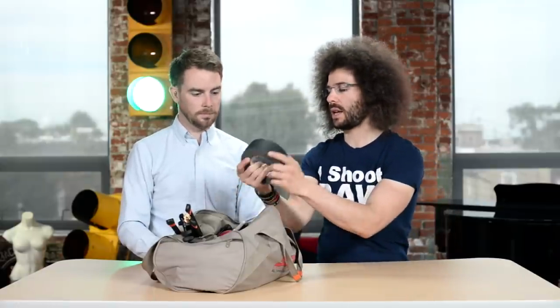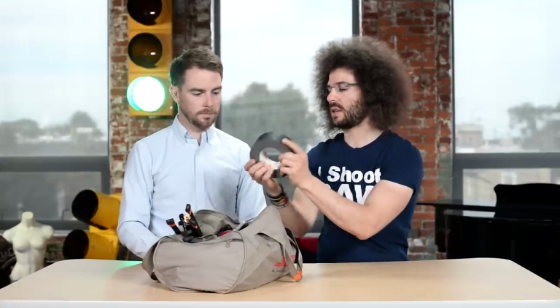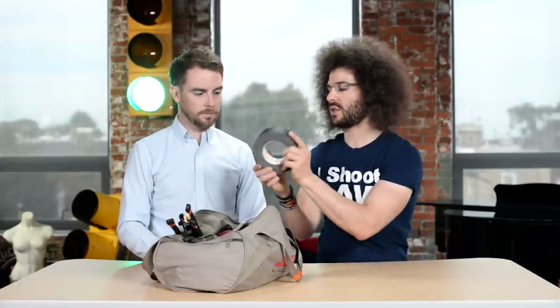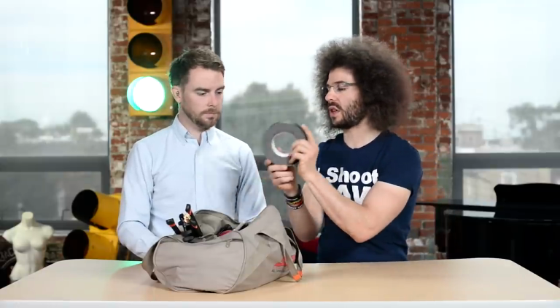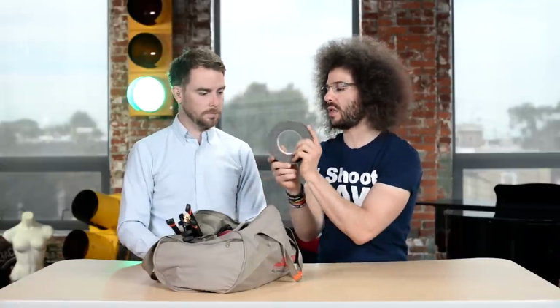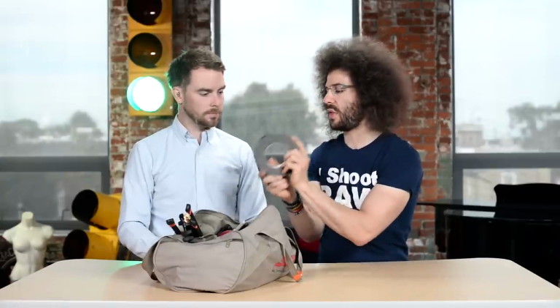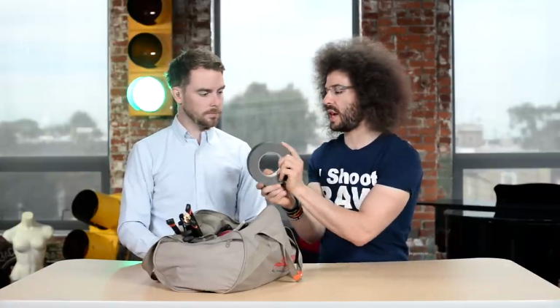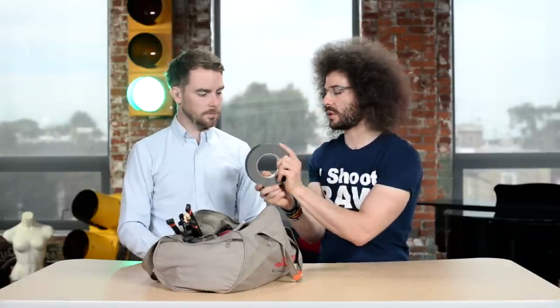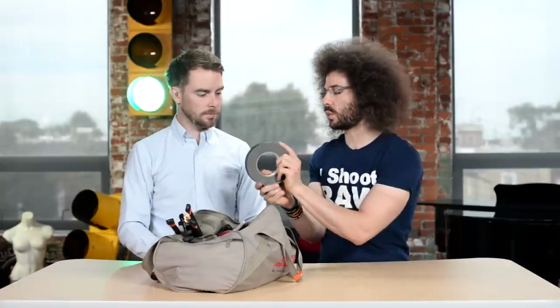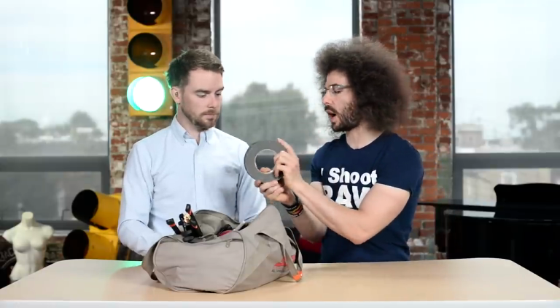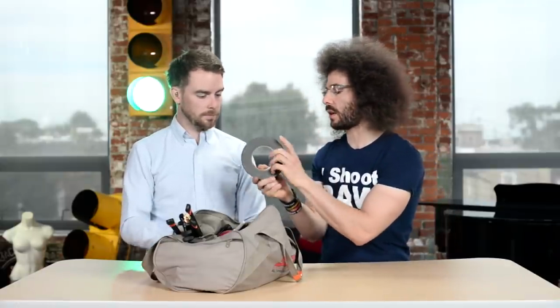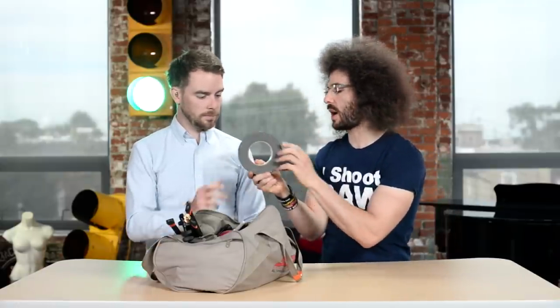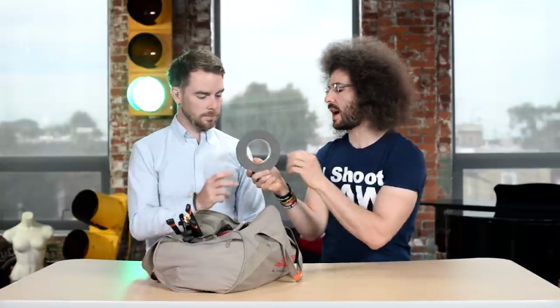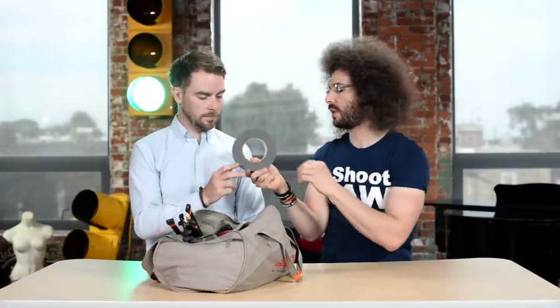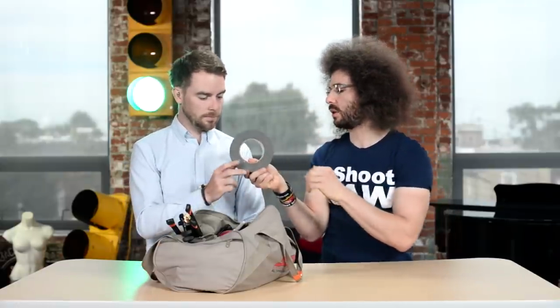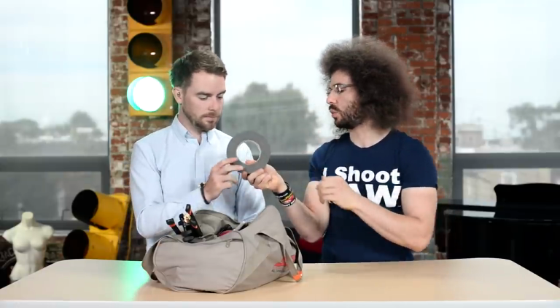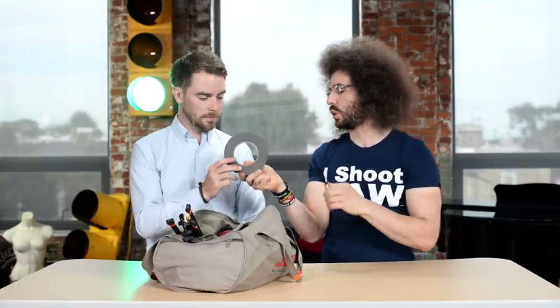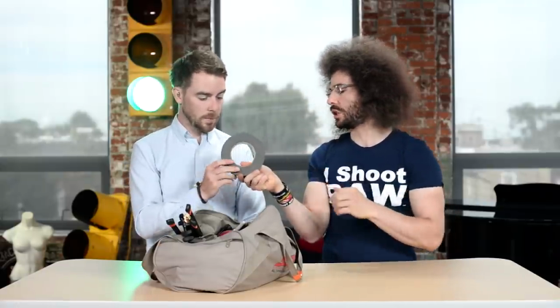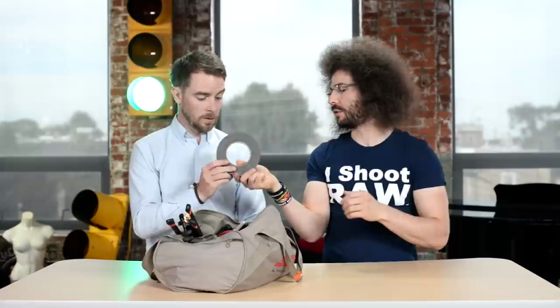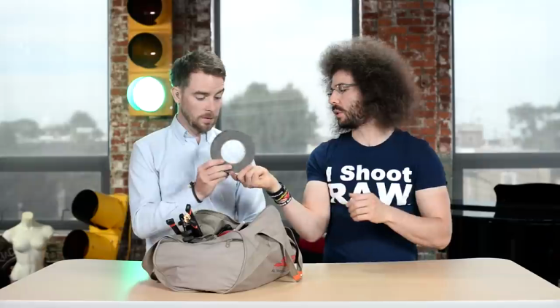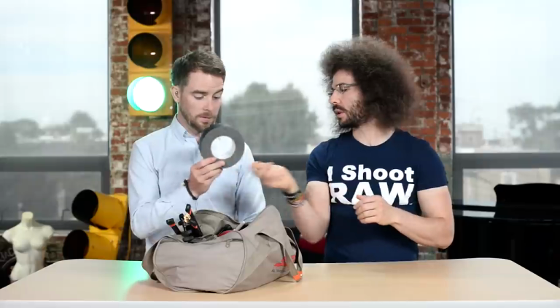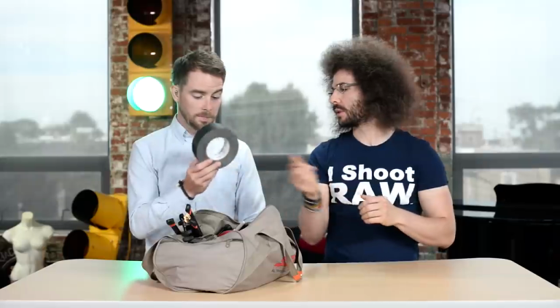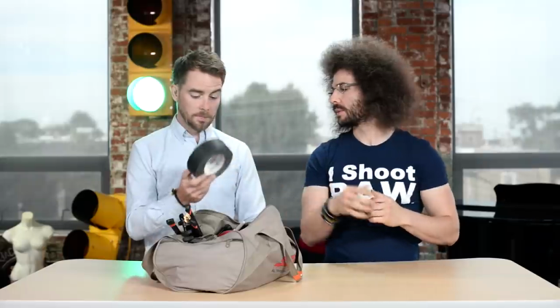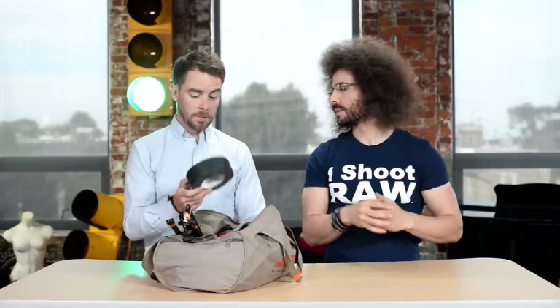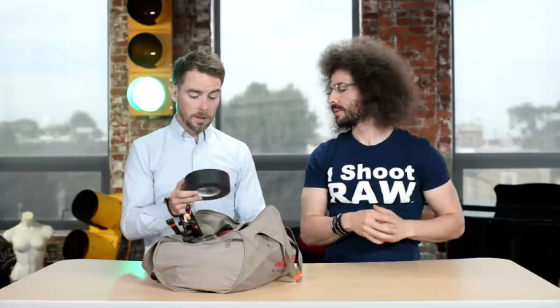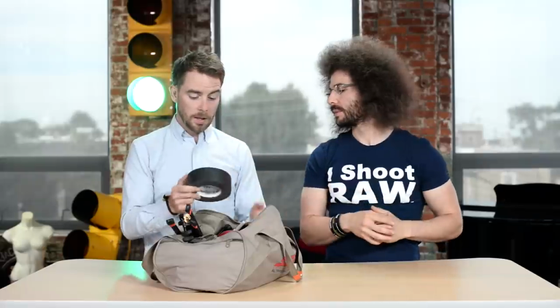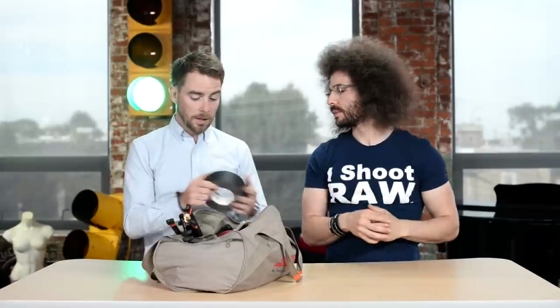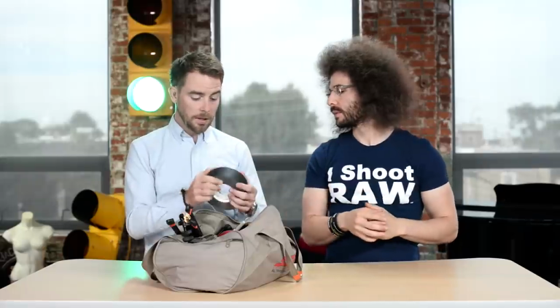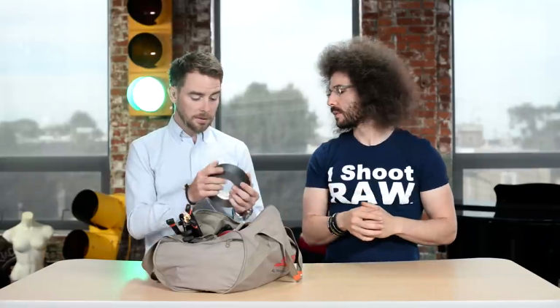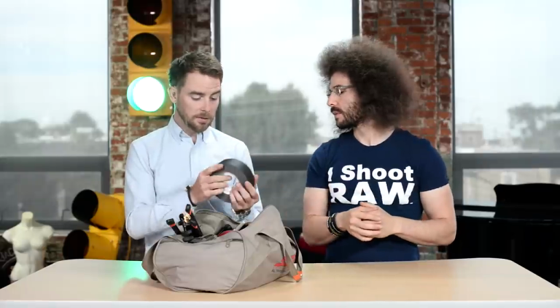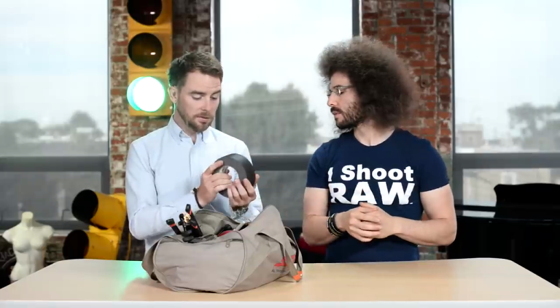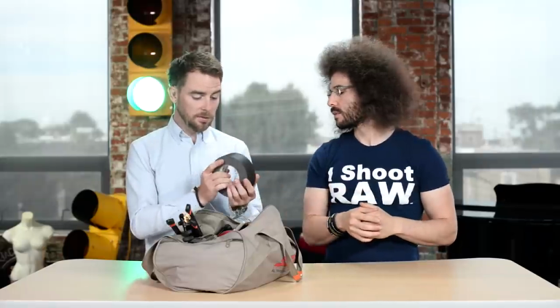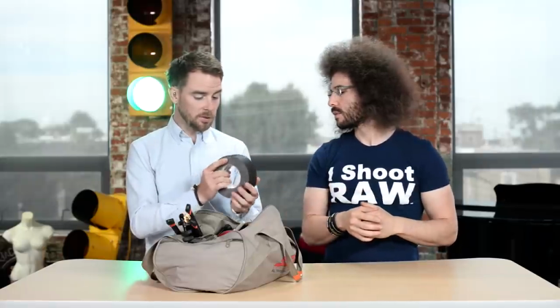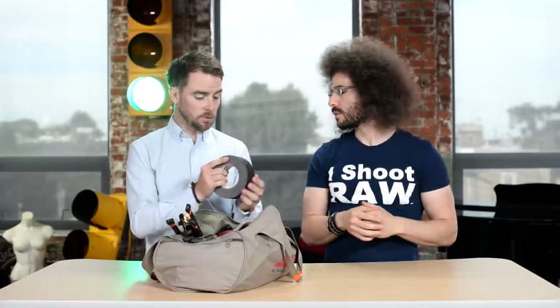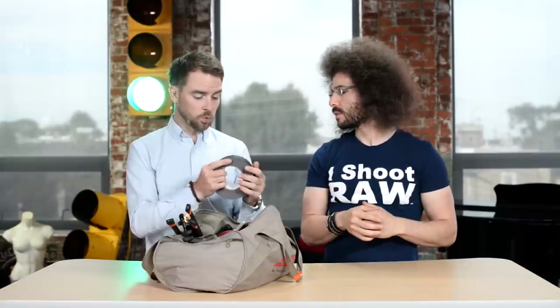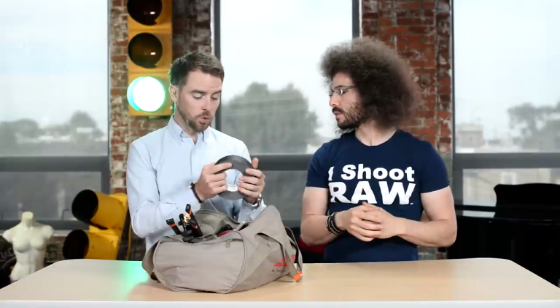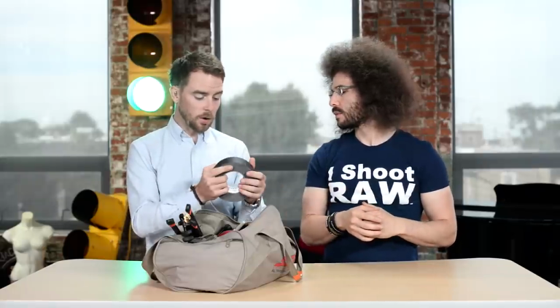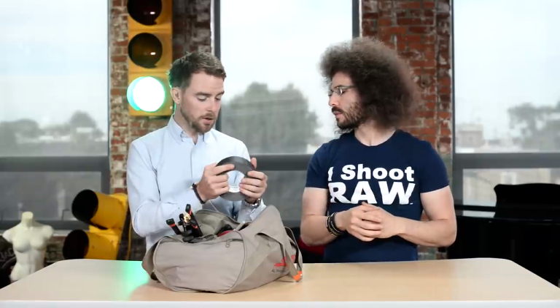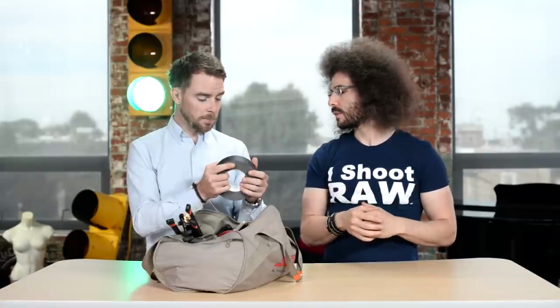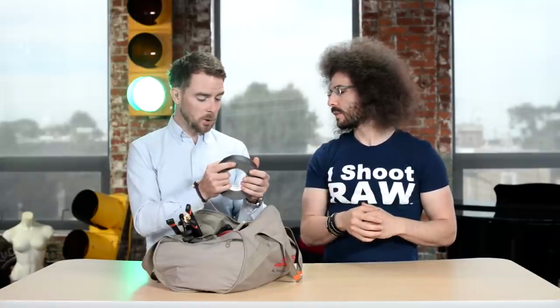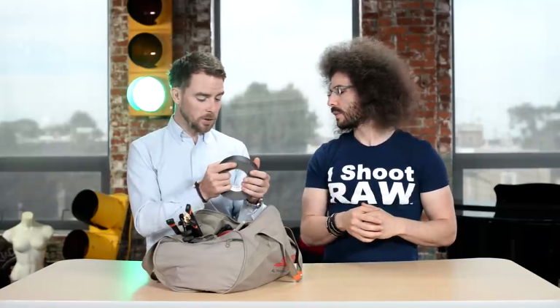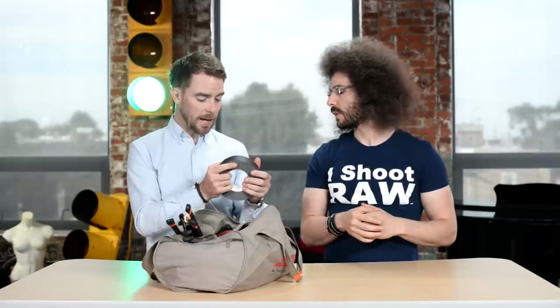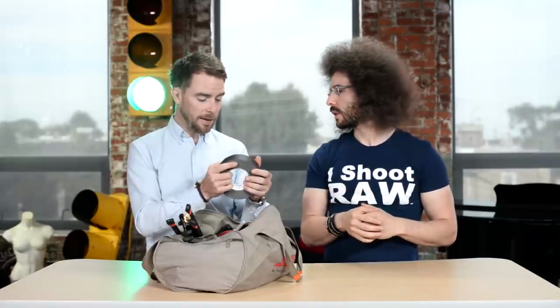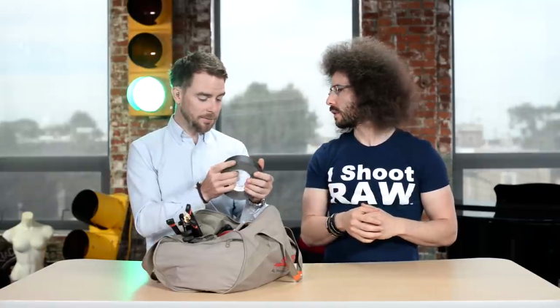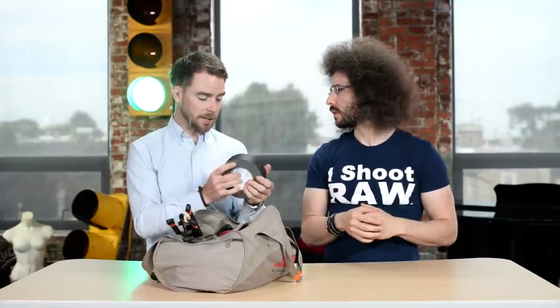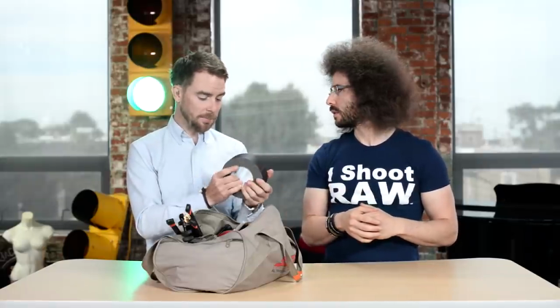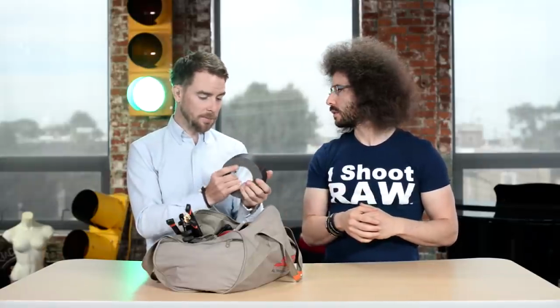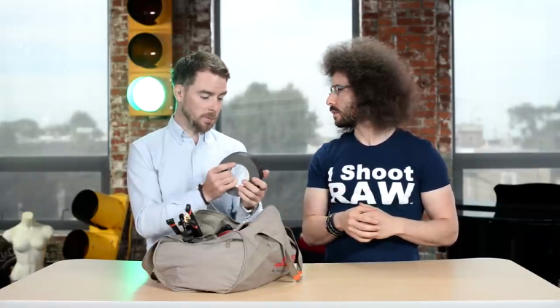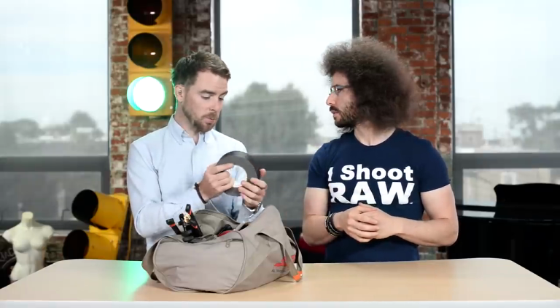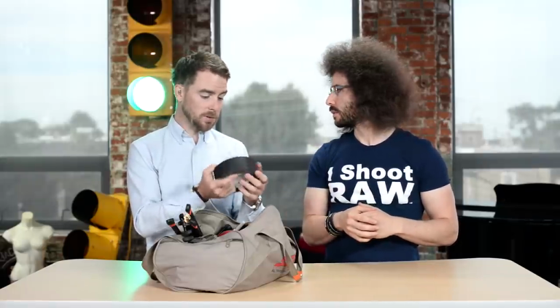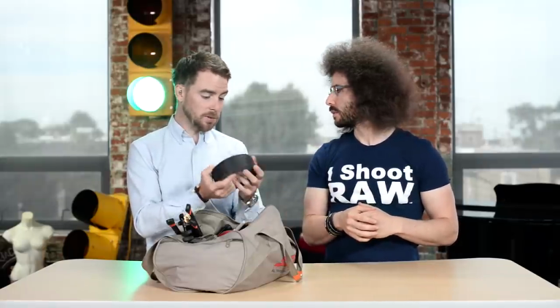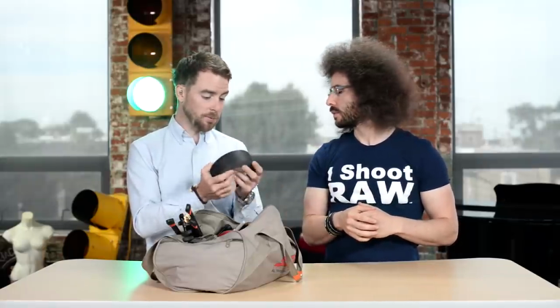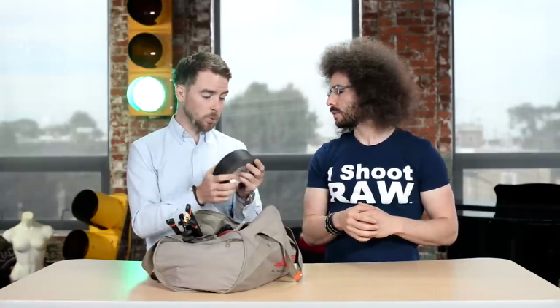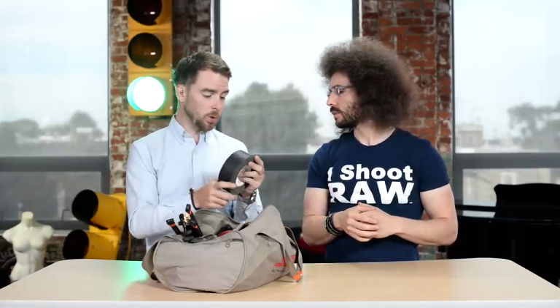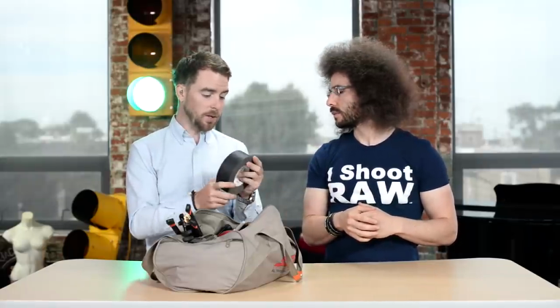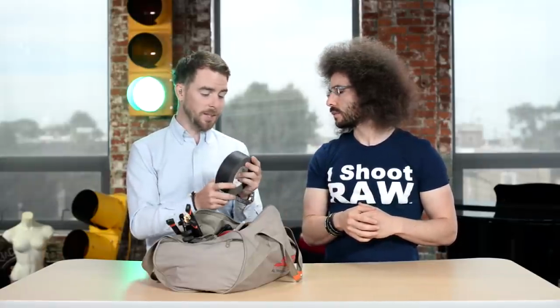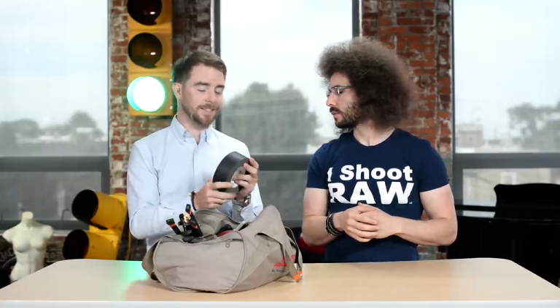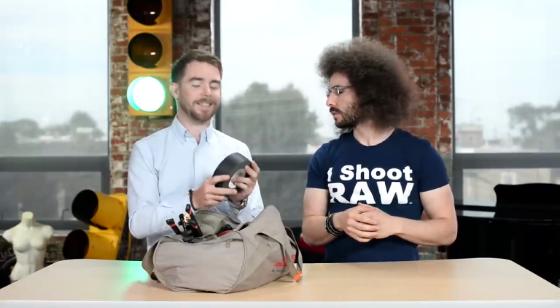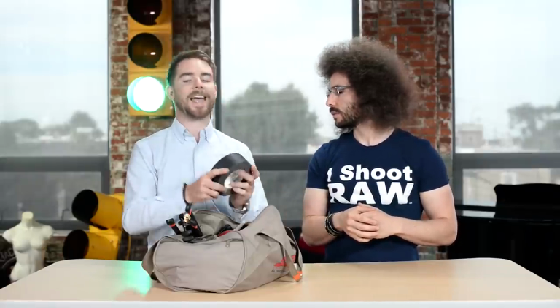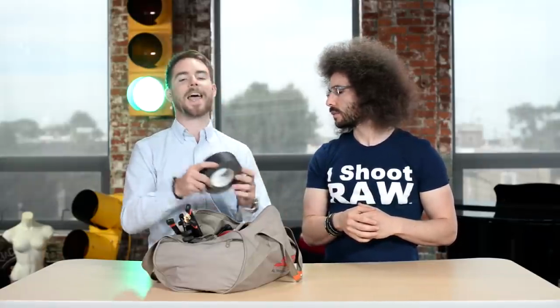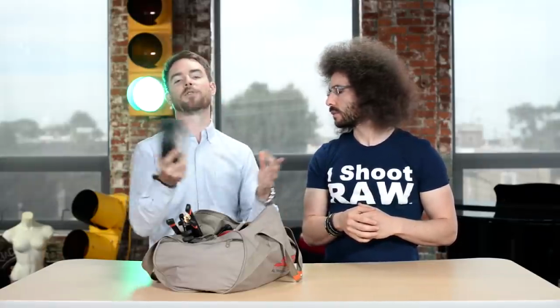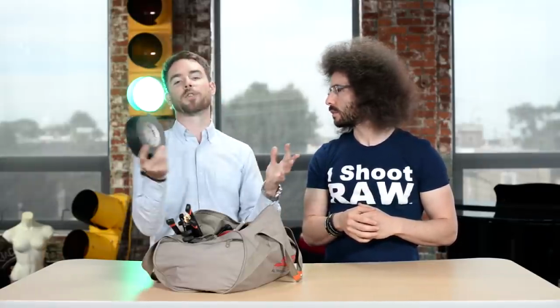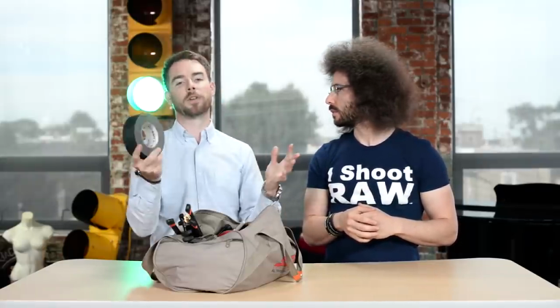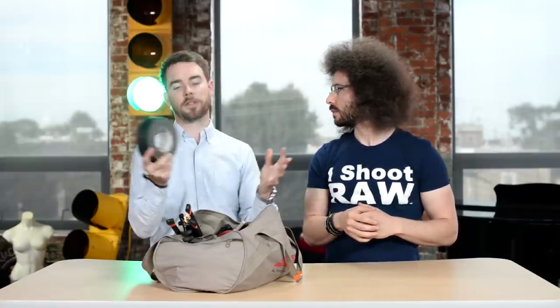It is this. Why do you have it? What's it for? This is just run-of-the-mill gaff tape, and what's it for? Everything.